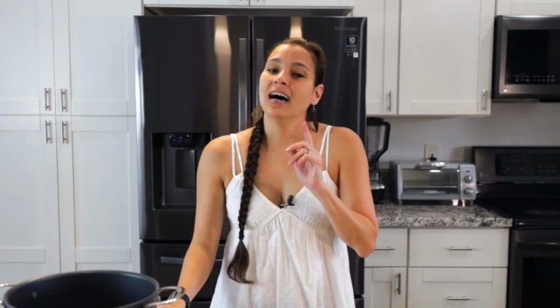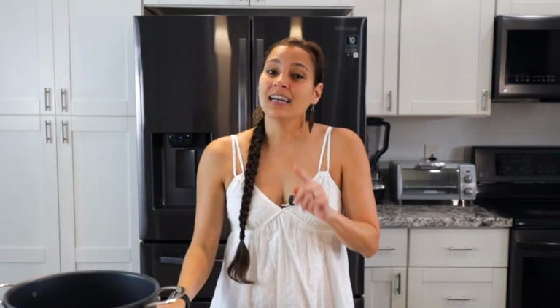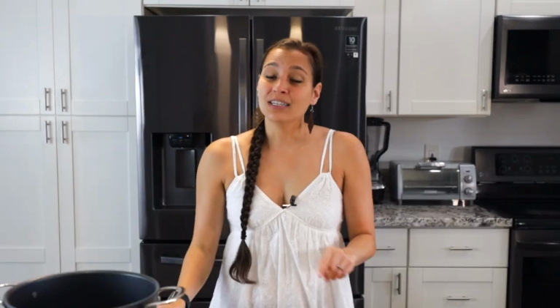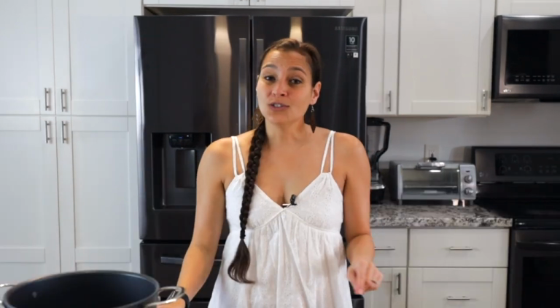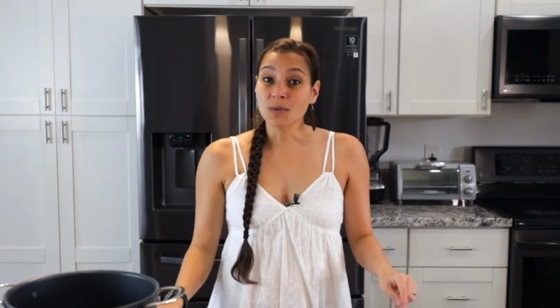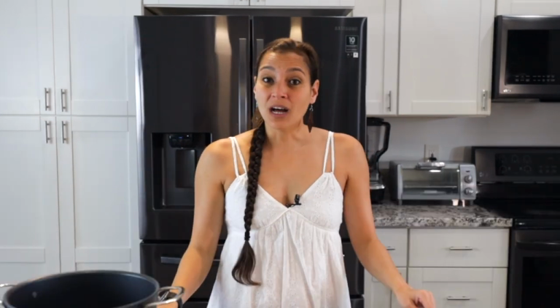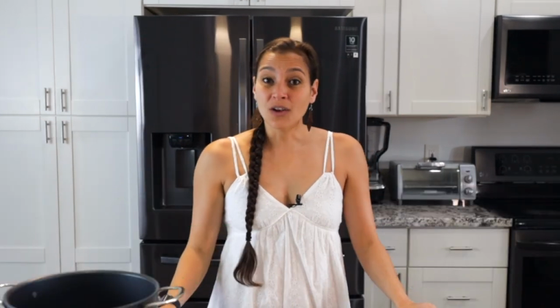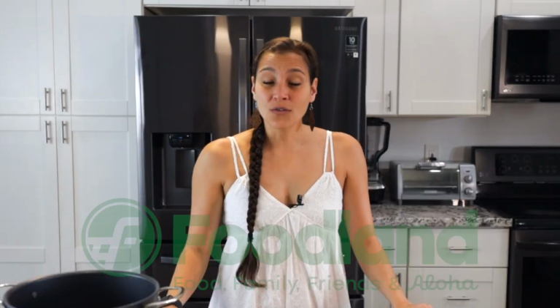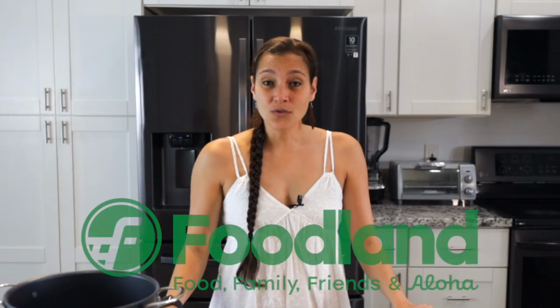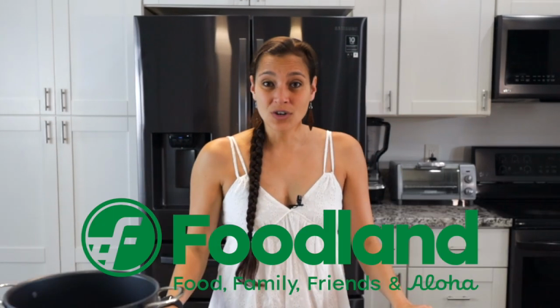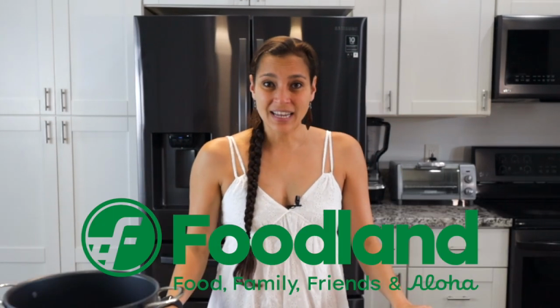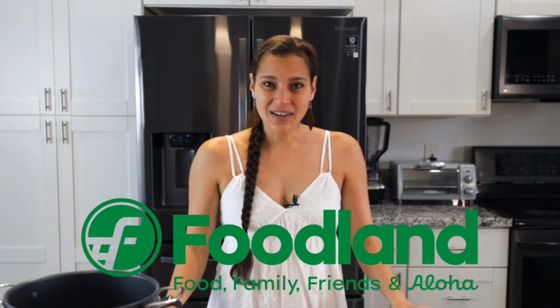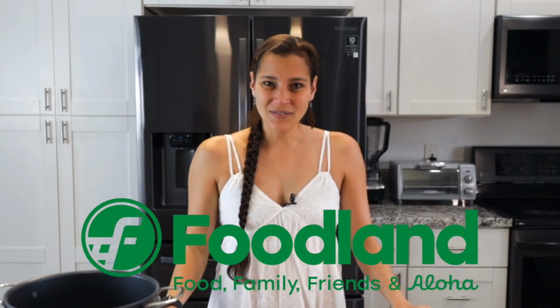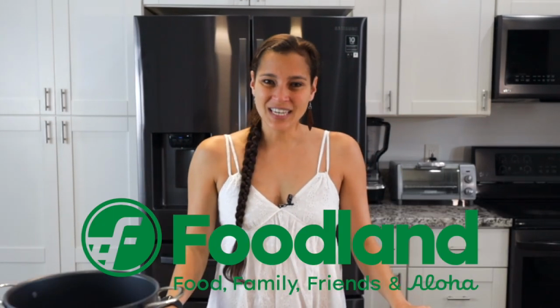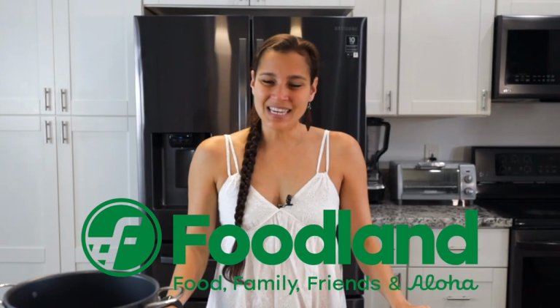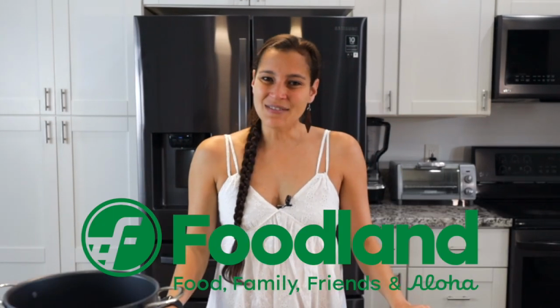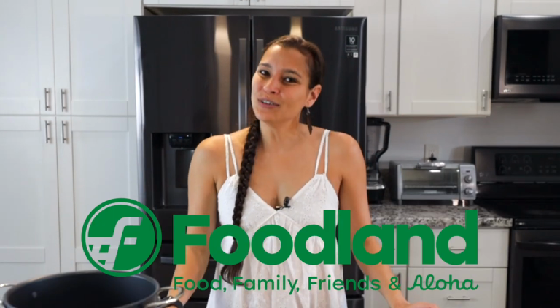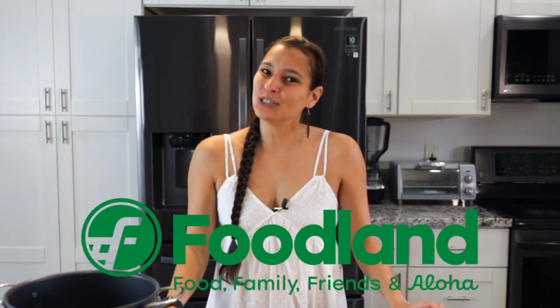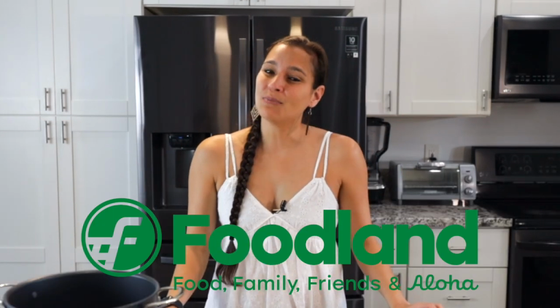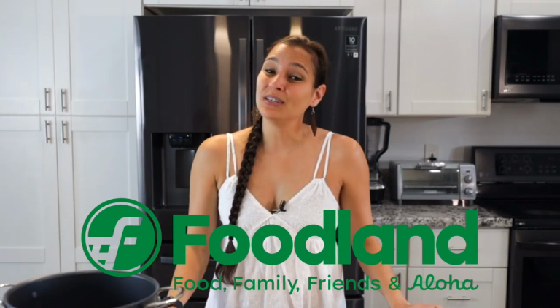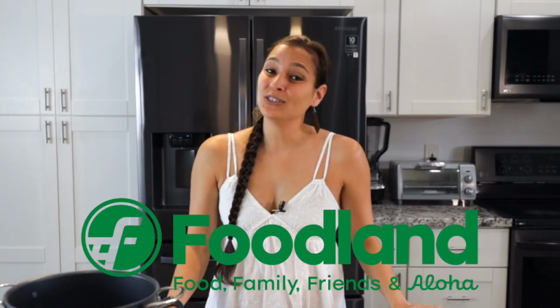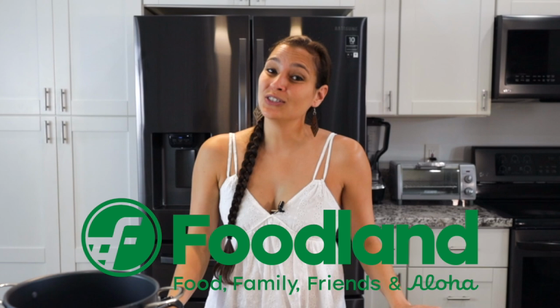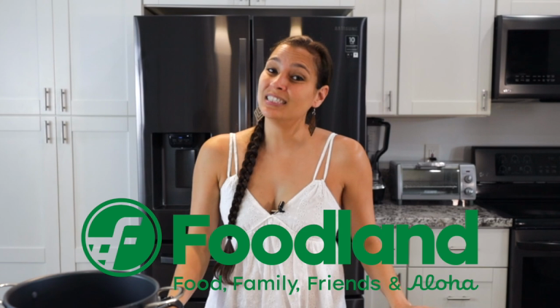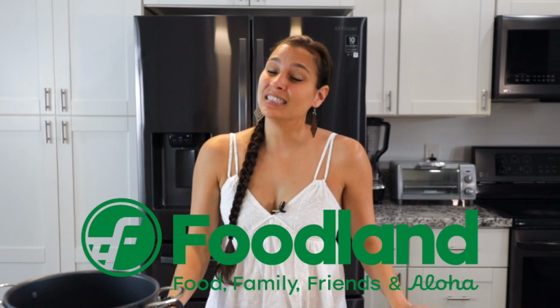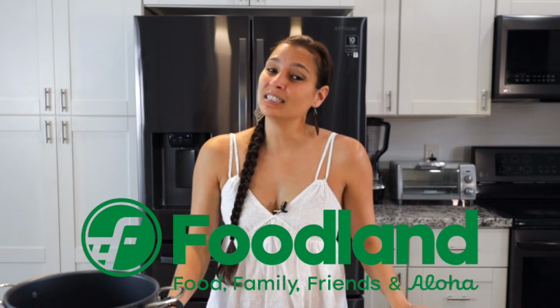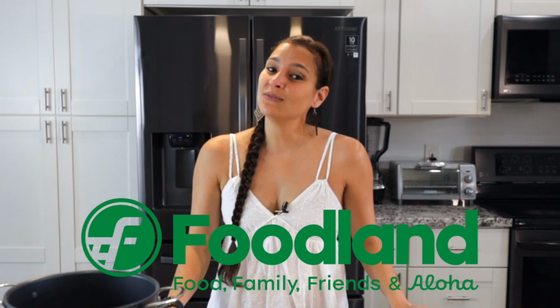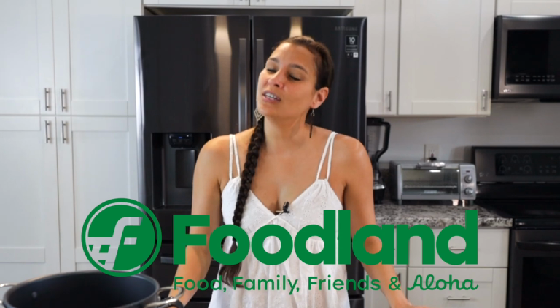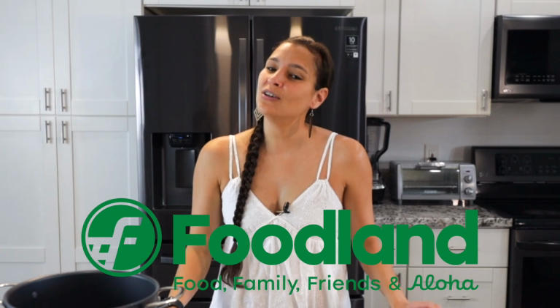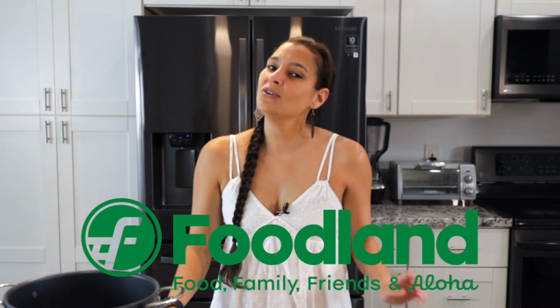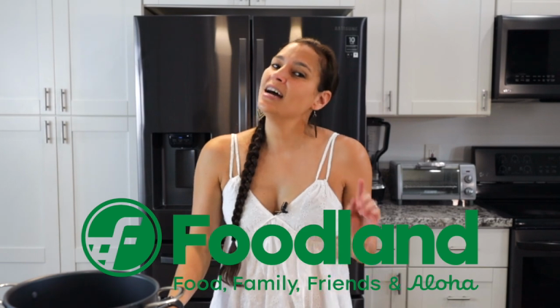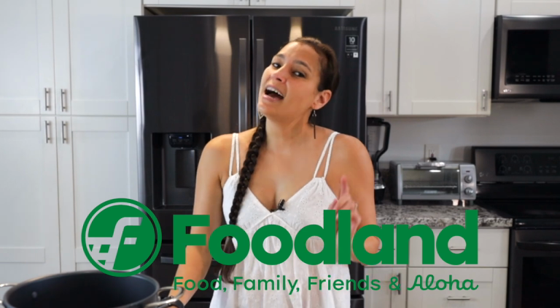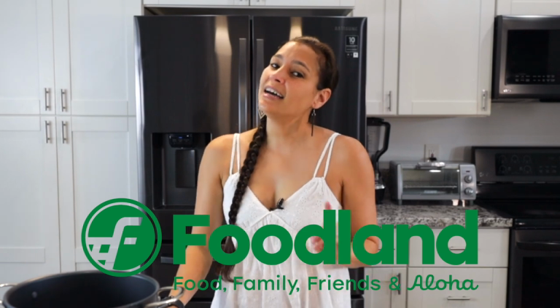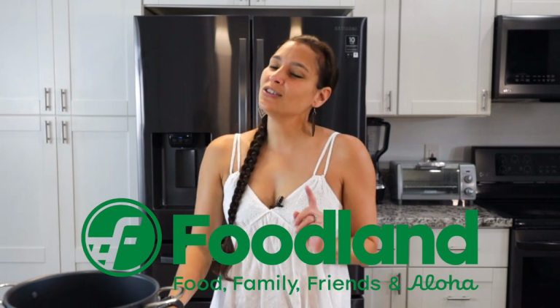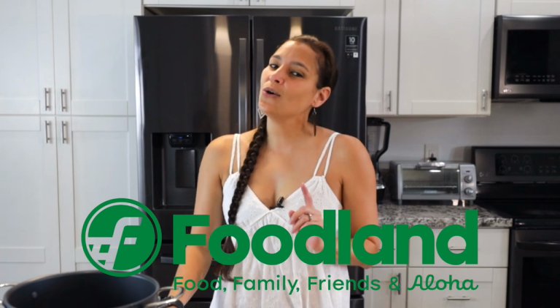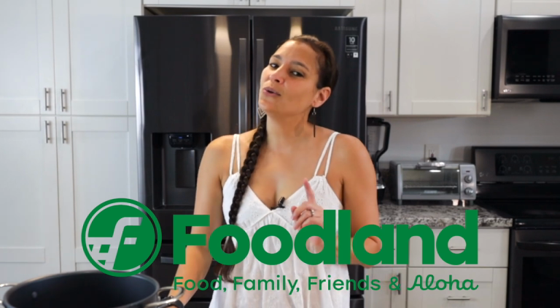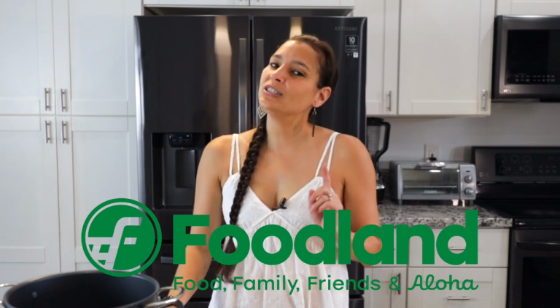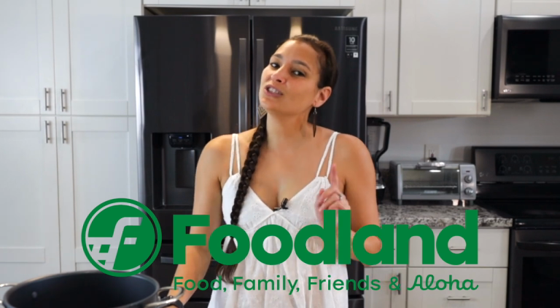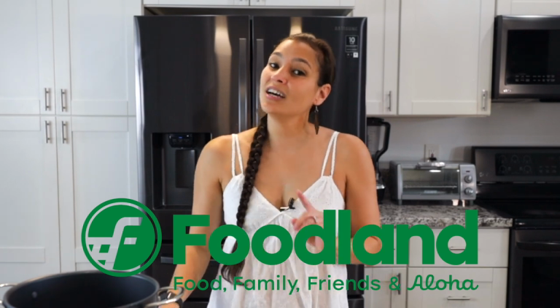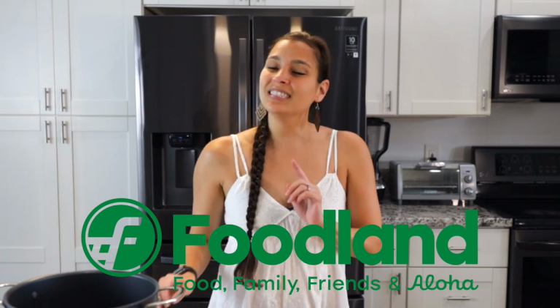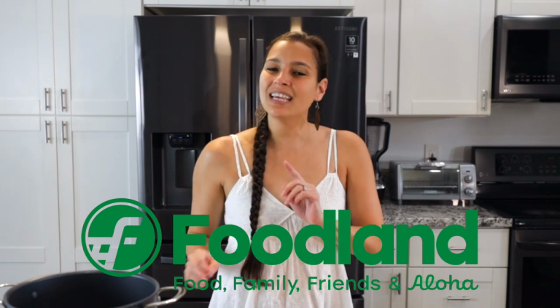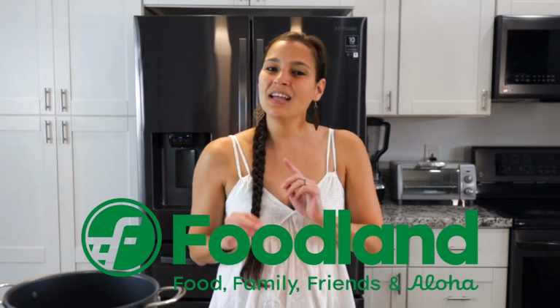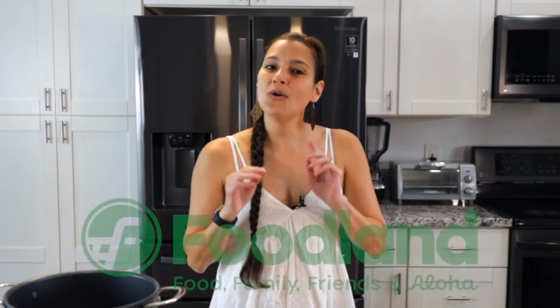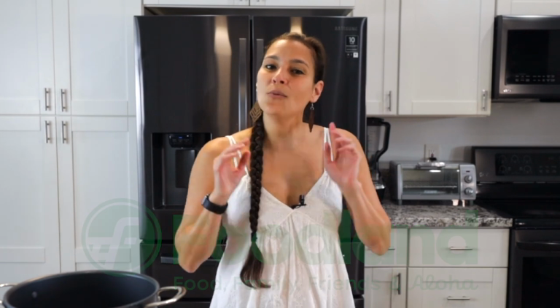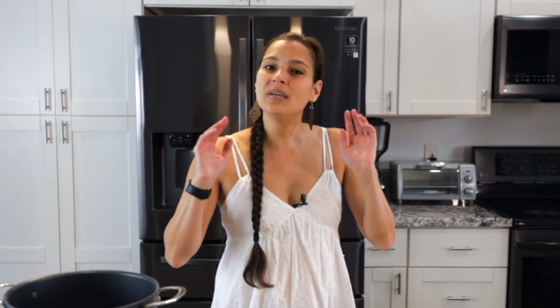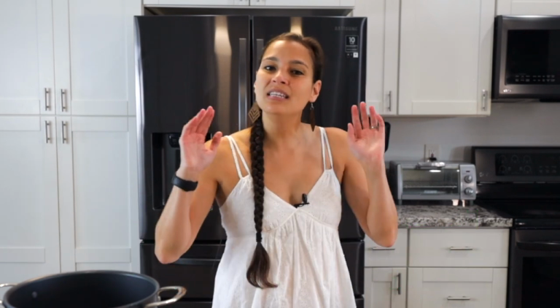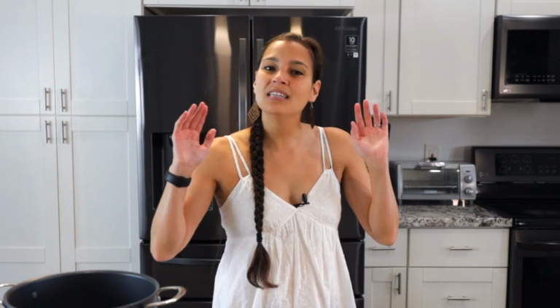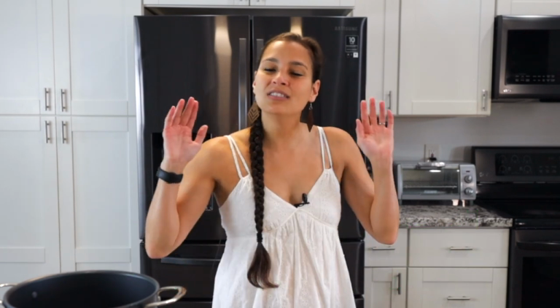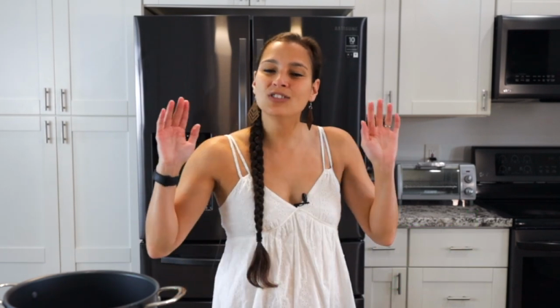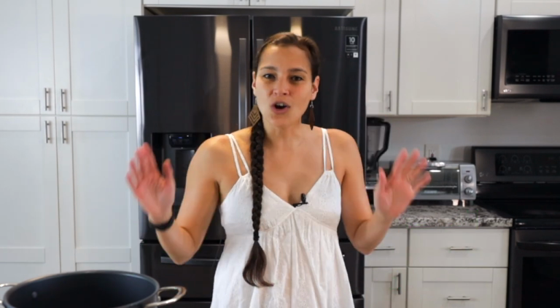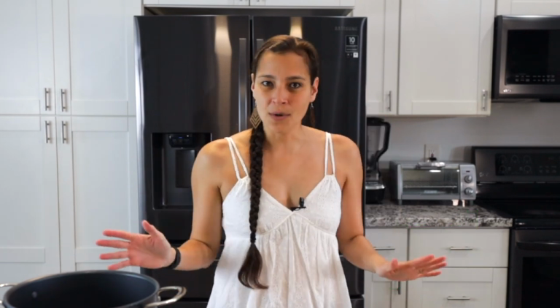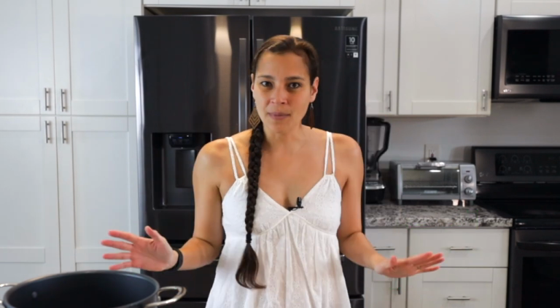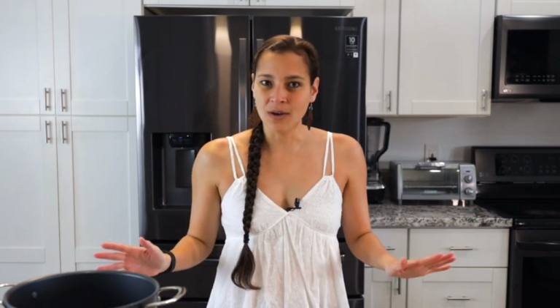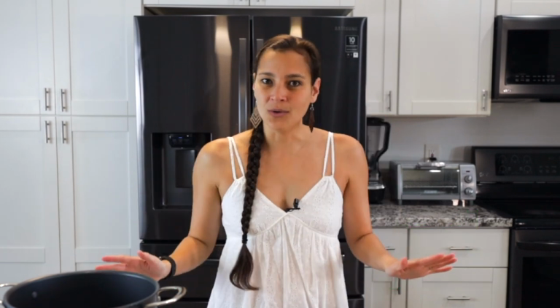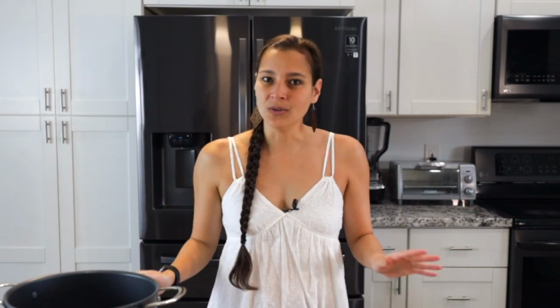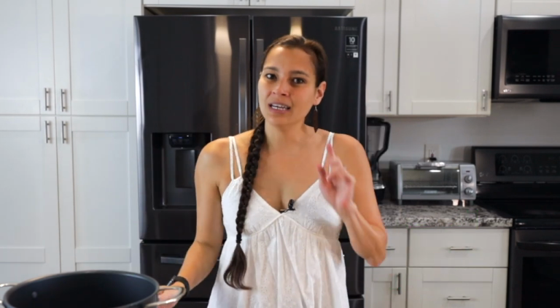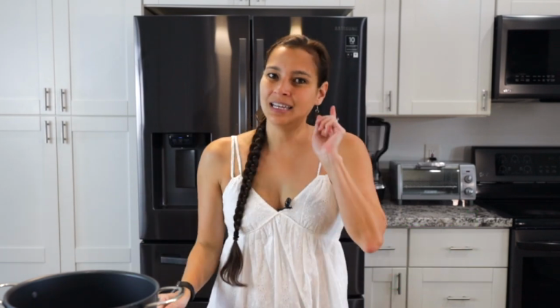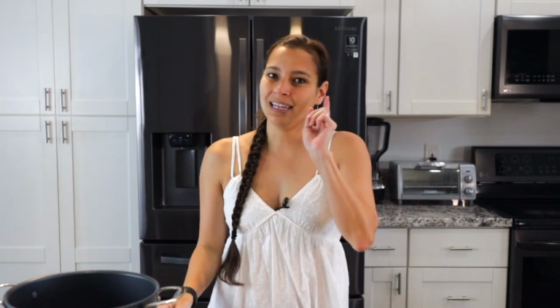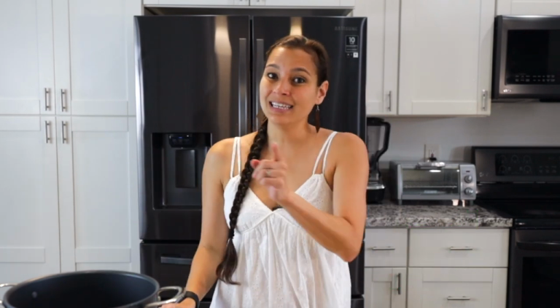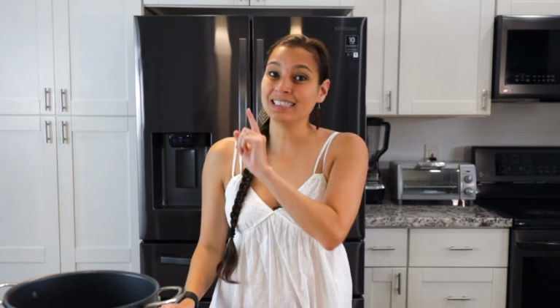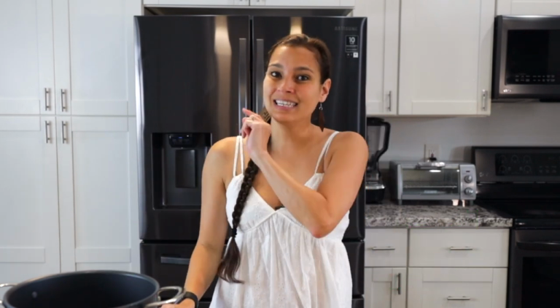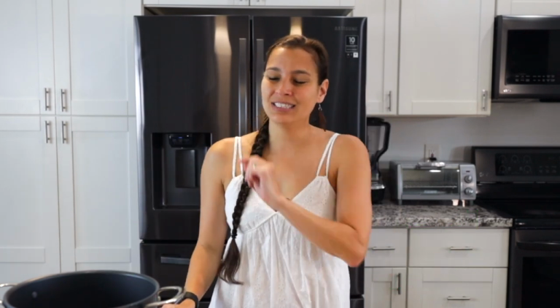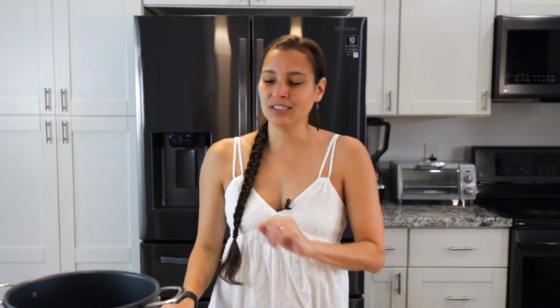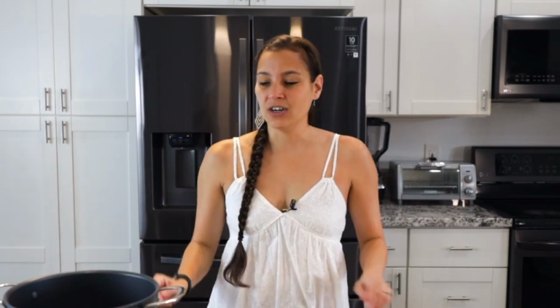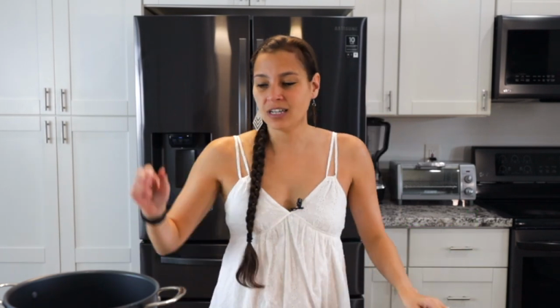I'd like to mahalo Foodland Hawaii for sponsoring this video. As always, thoughts and opinions are my own. Let's get started.